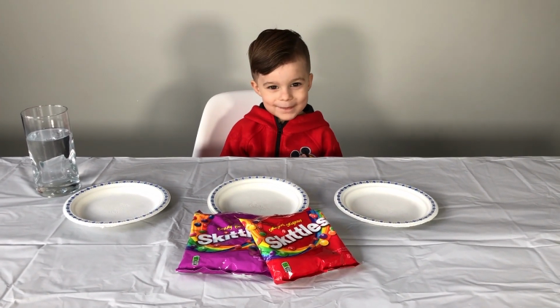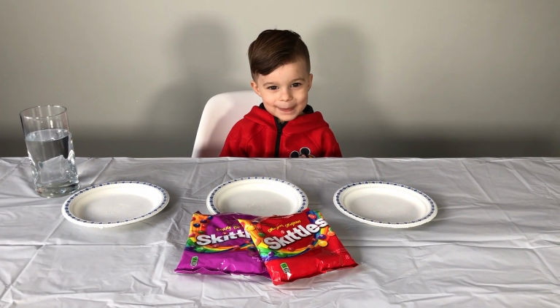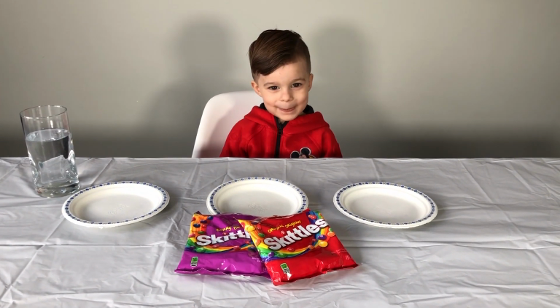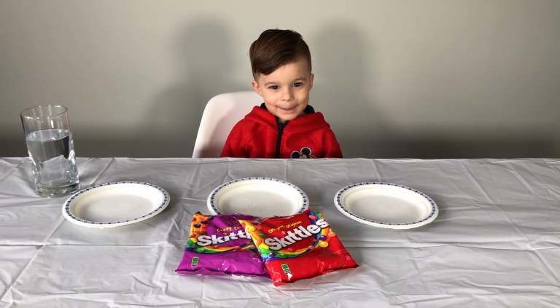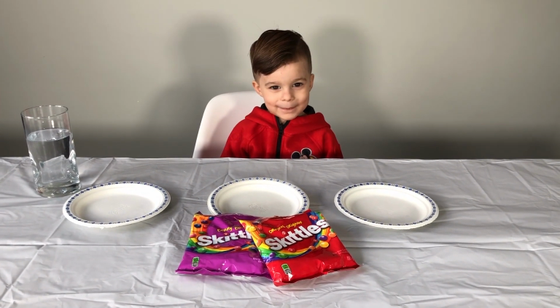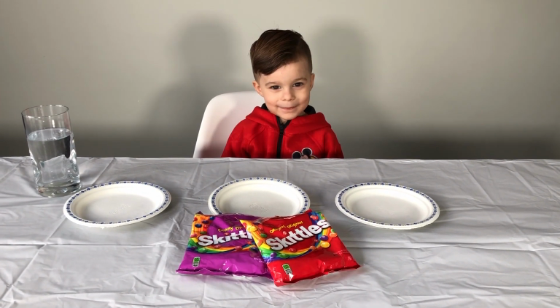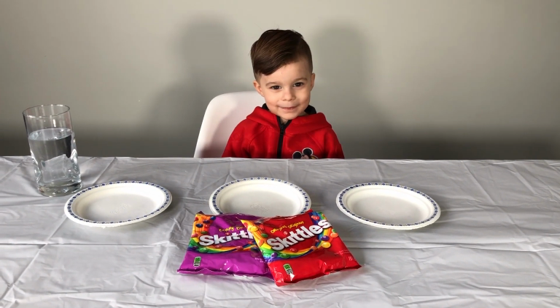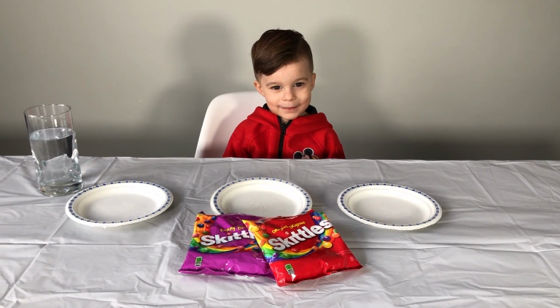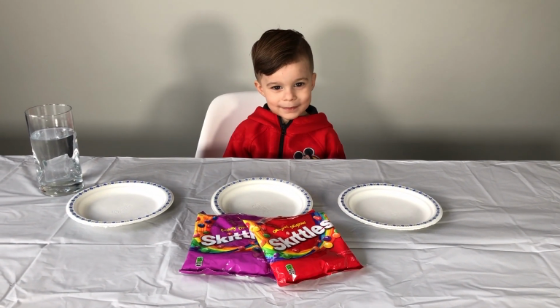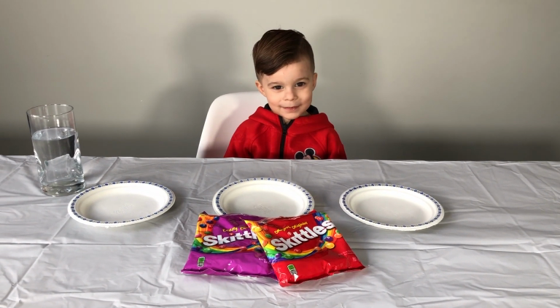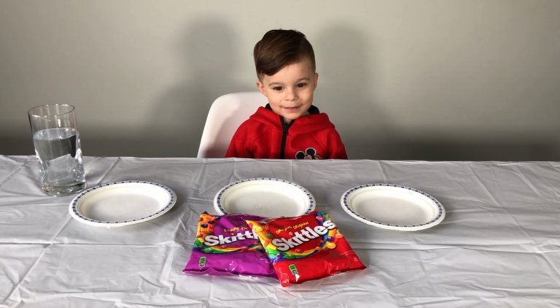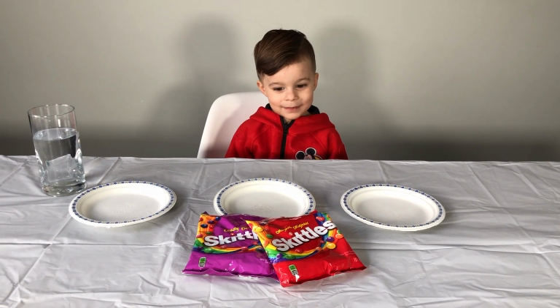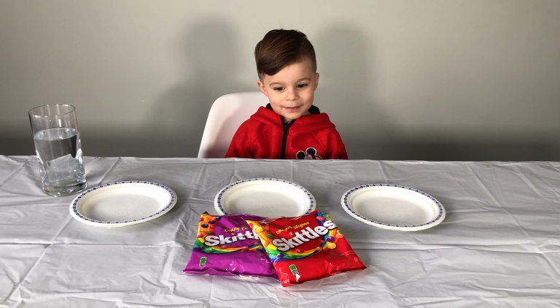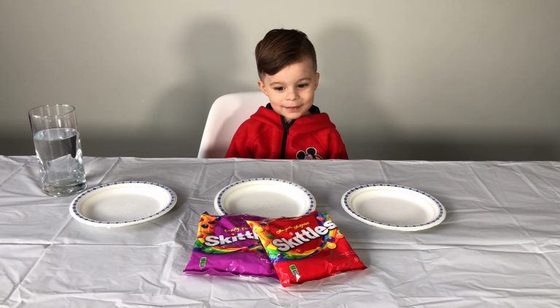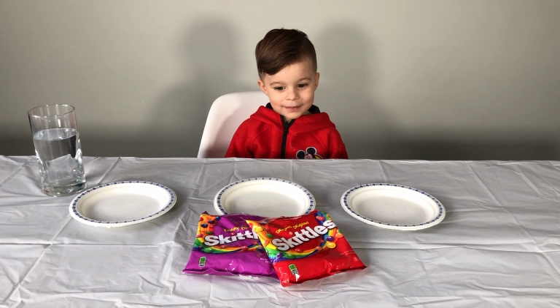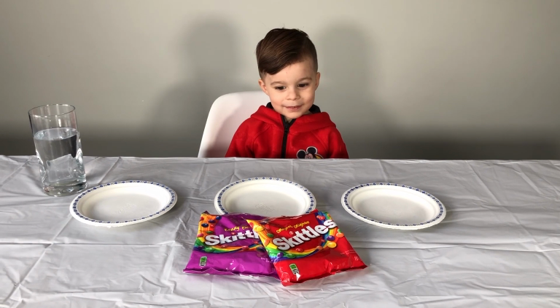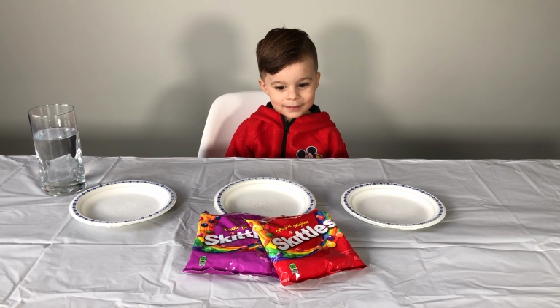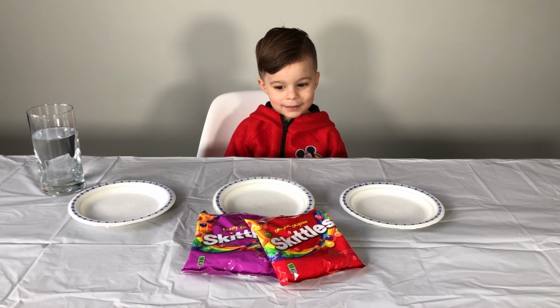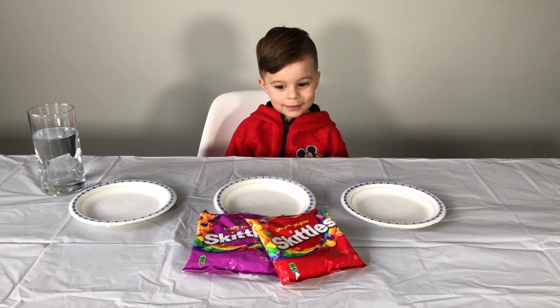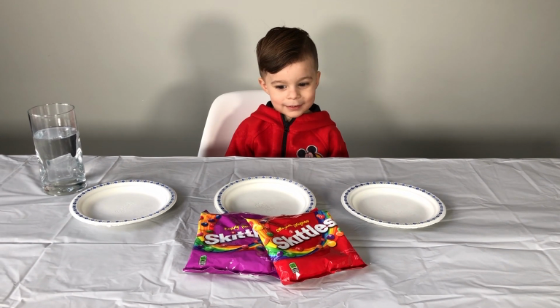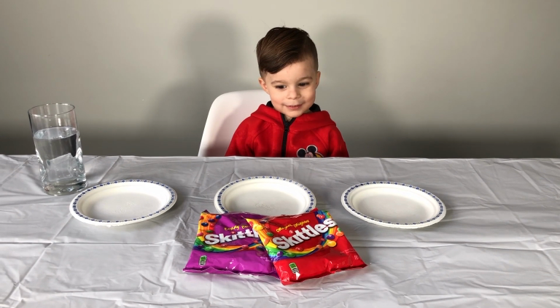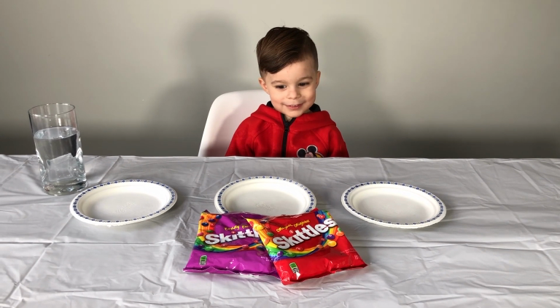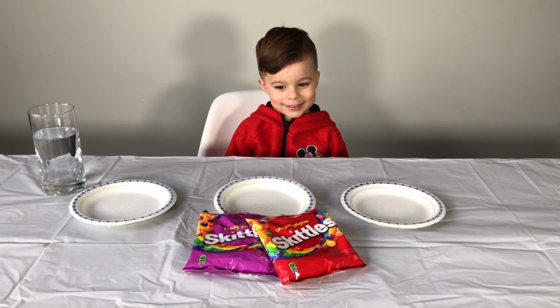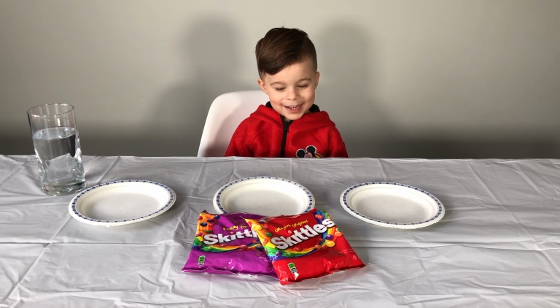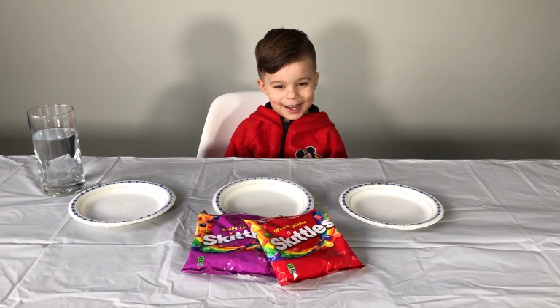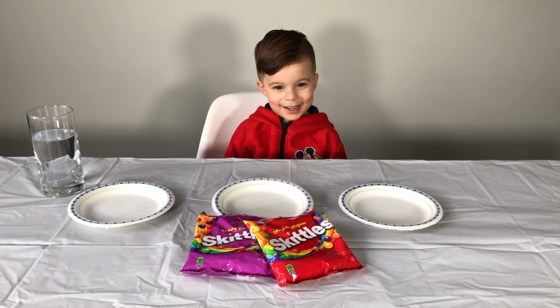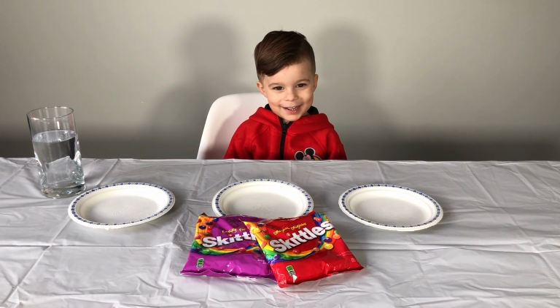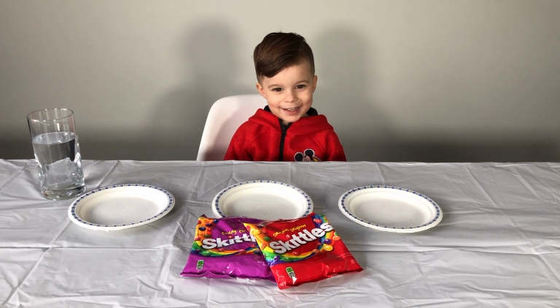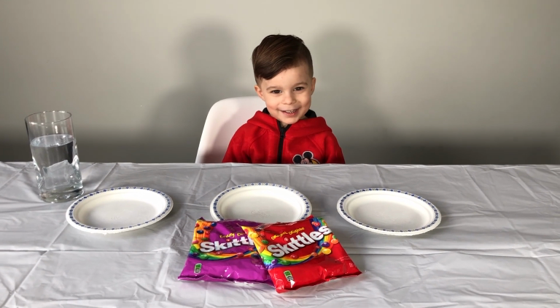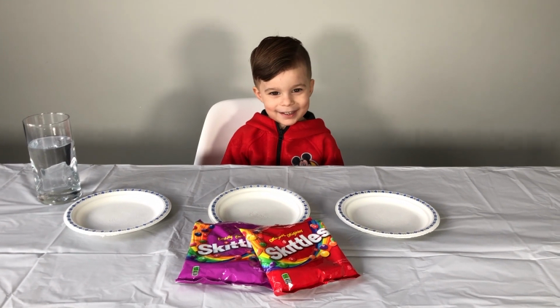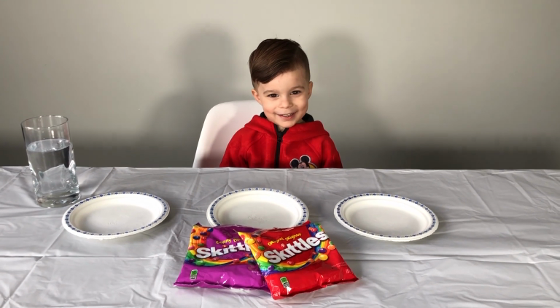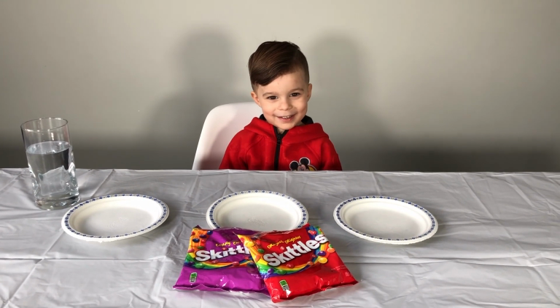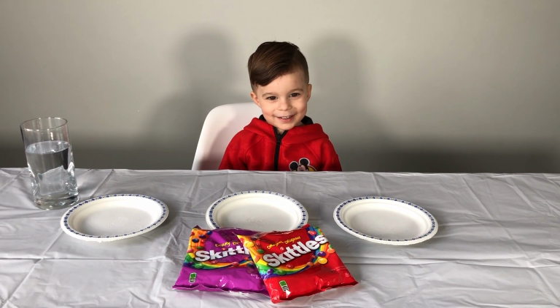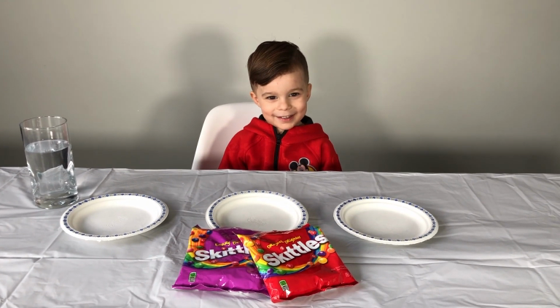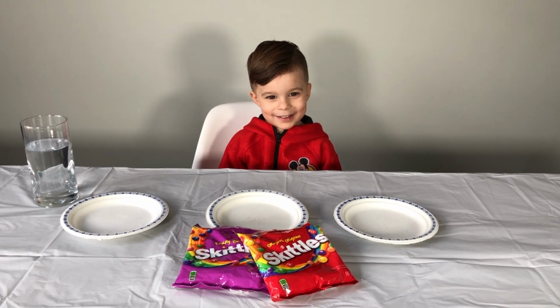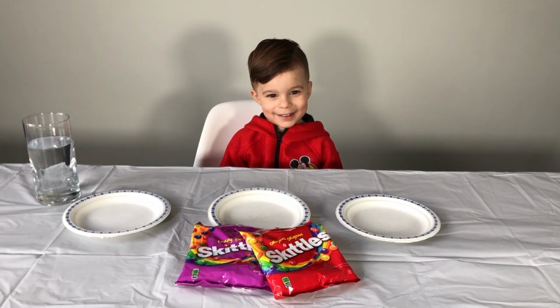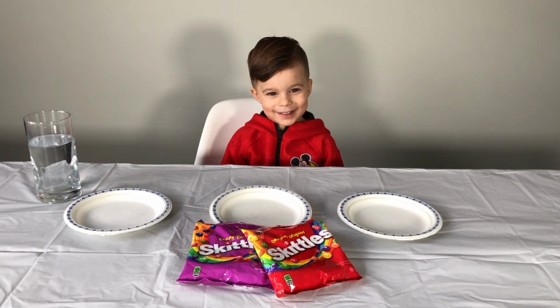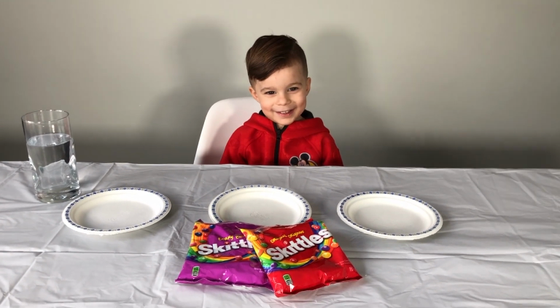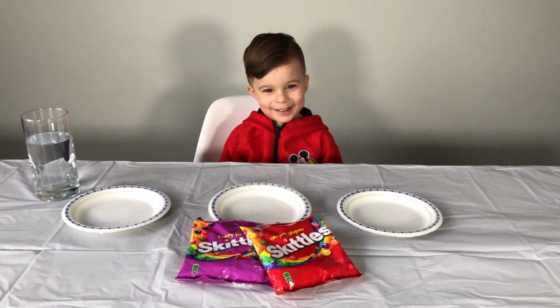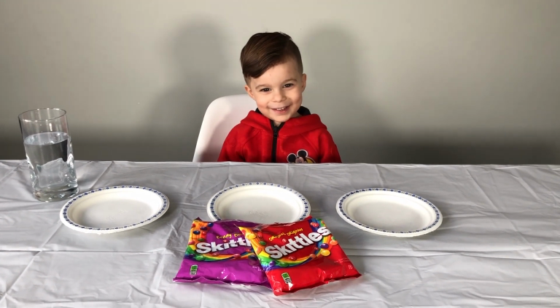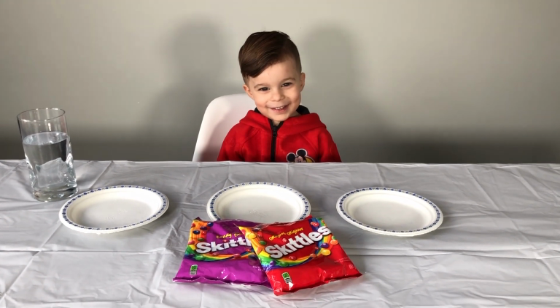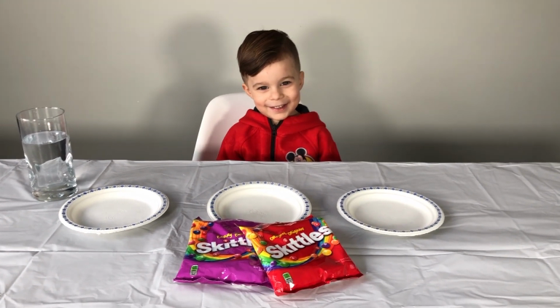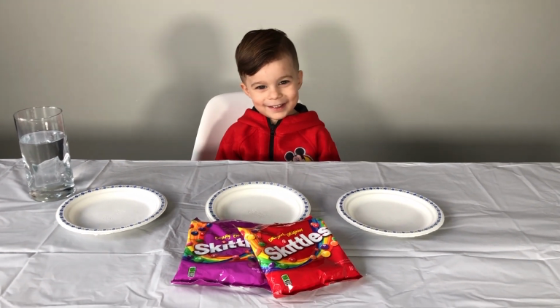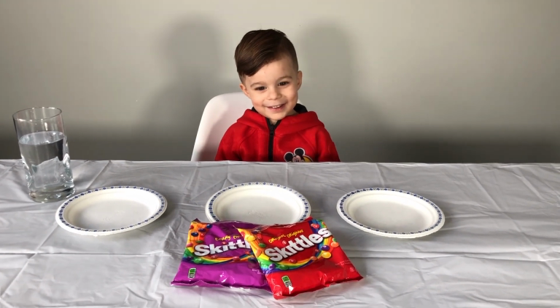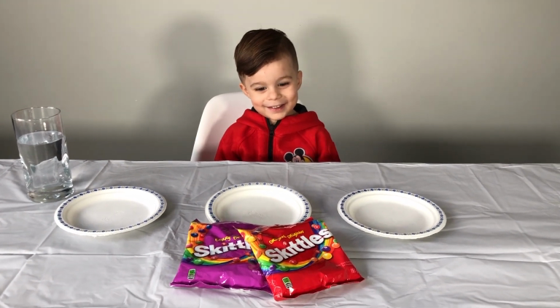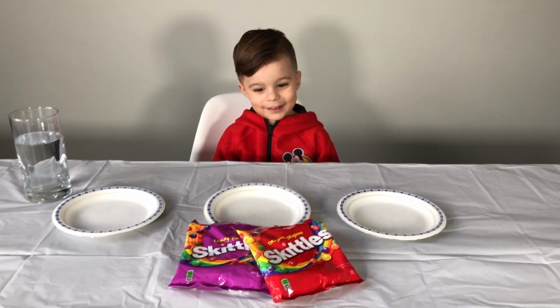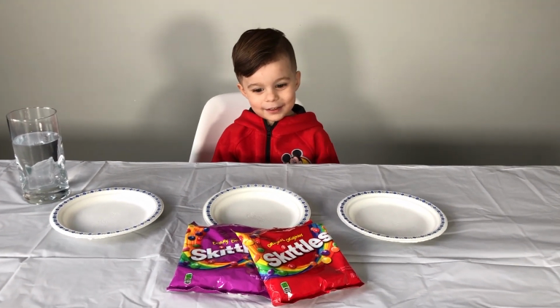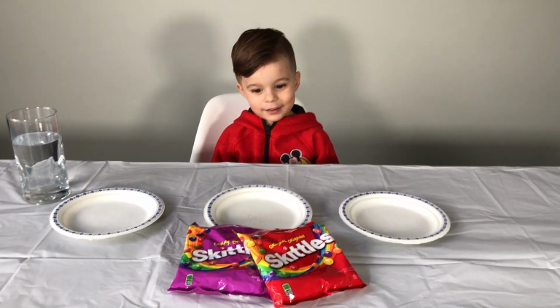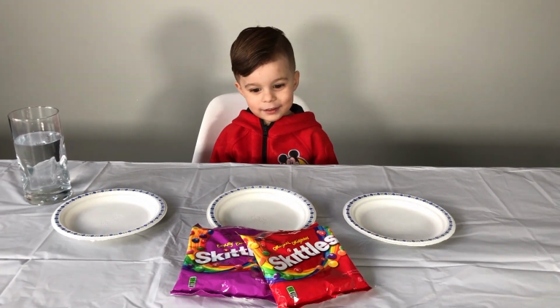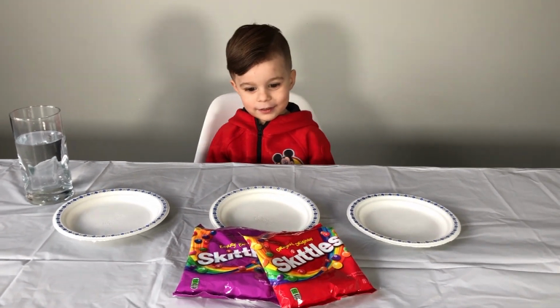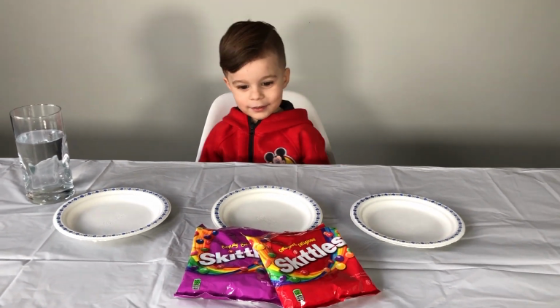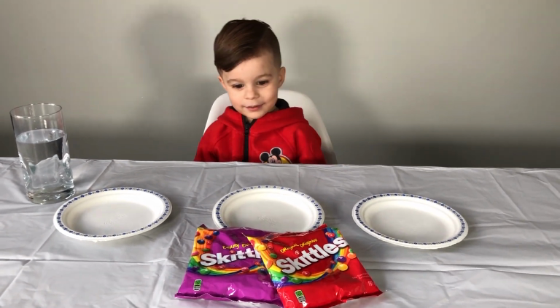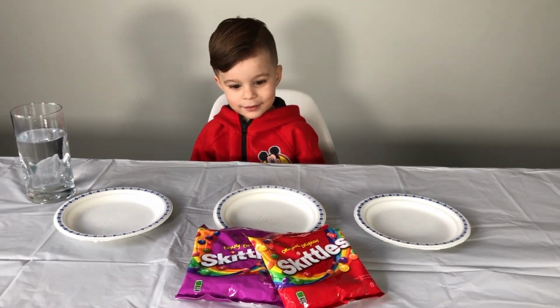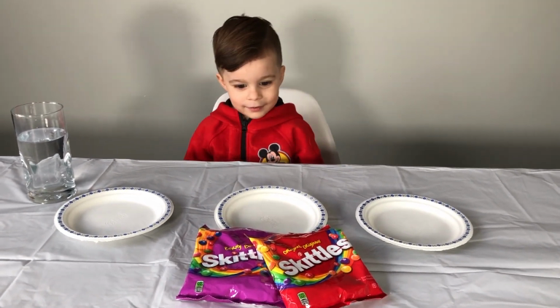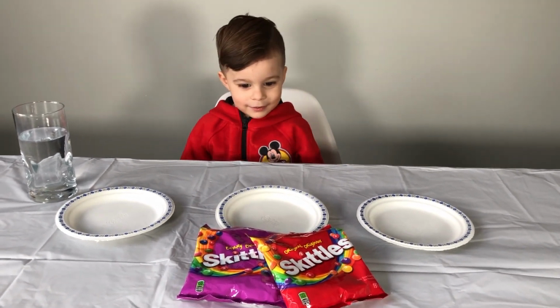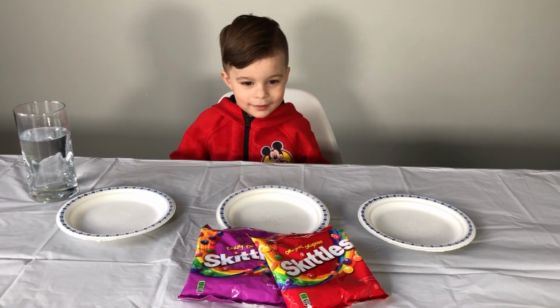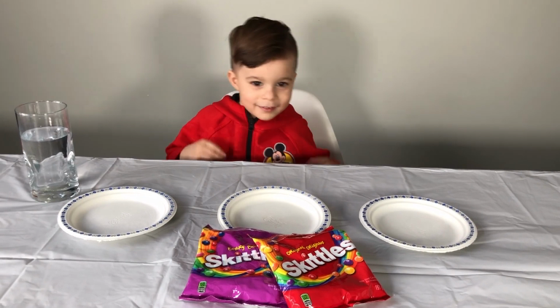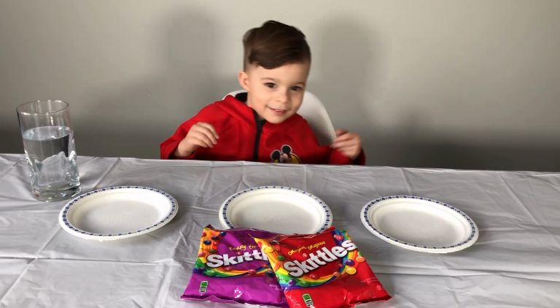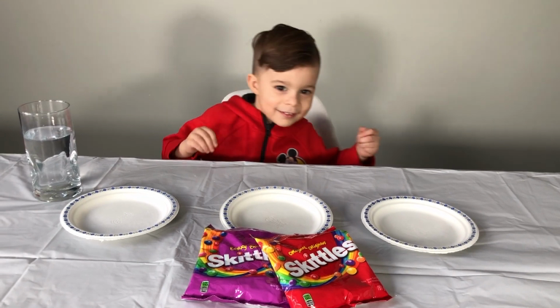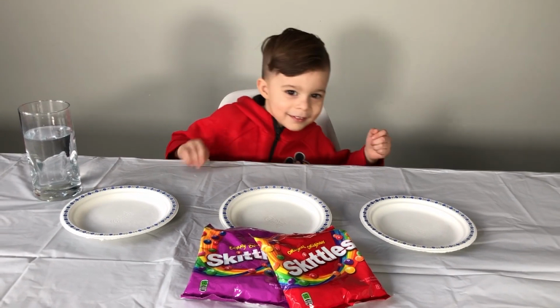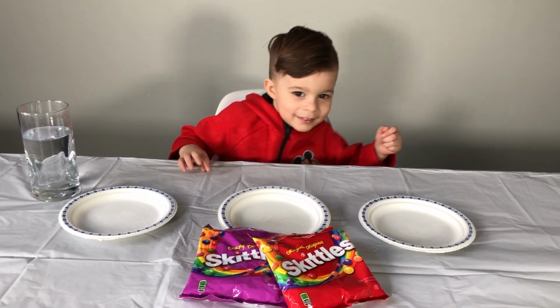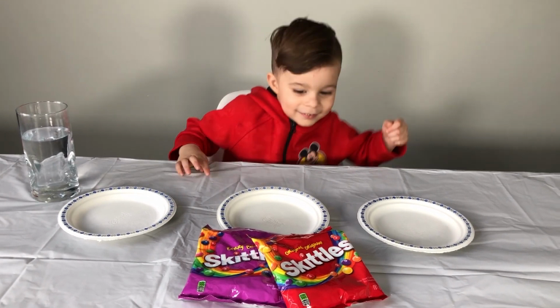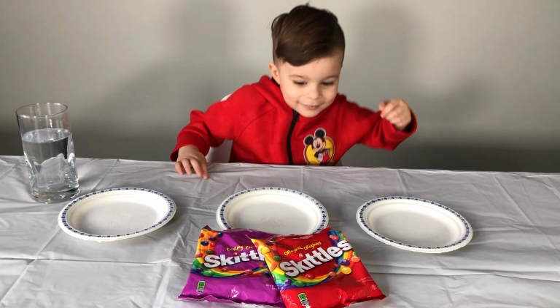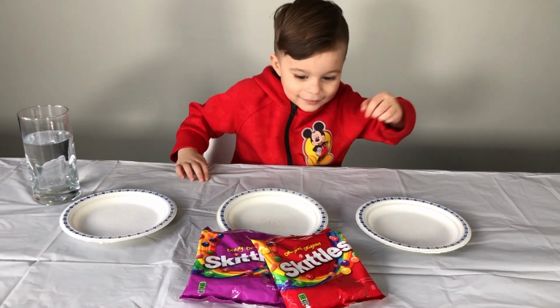Are you going to eat all the candies? Yeah! Okay, we're going to eat some. We're going to keep some to eat, okay? Yes!